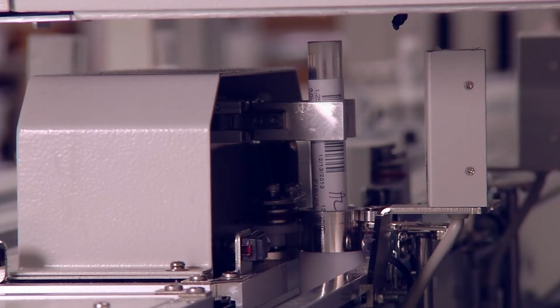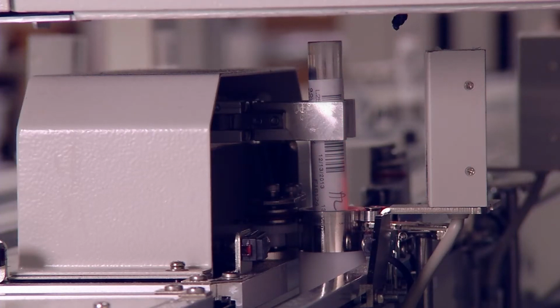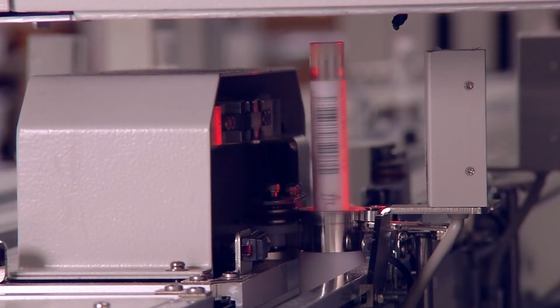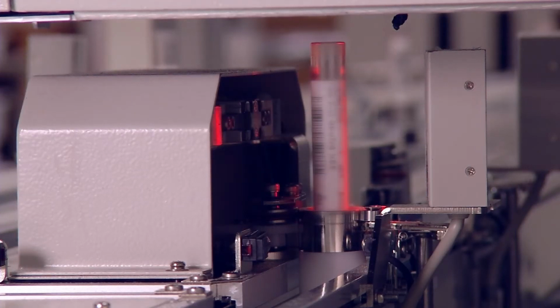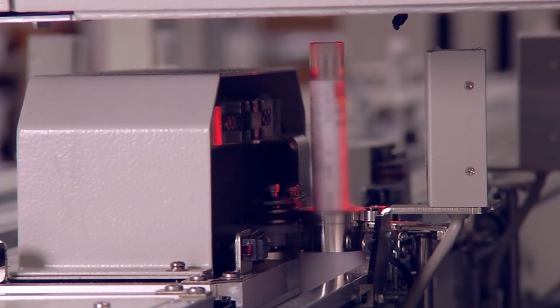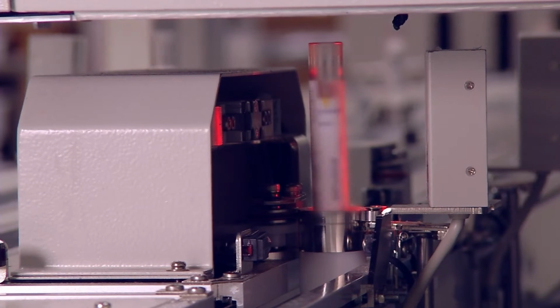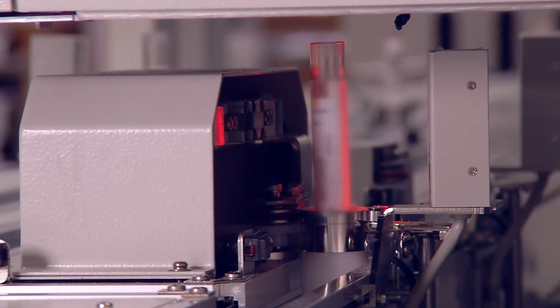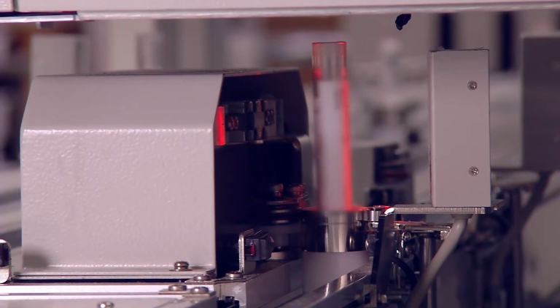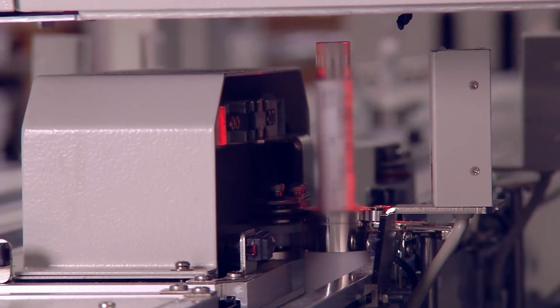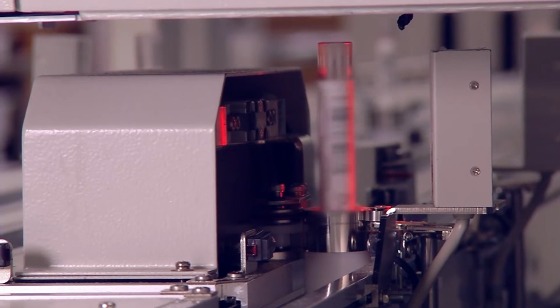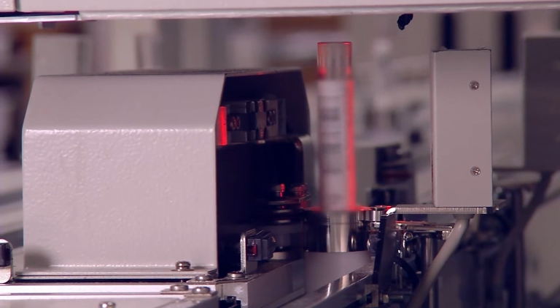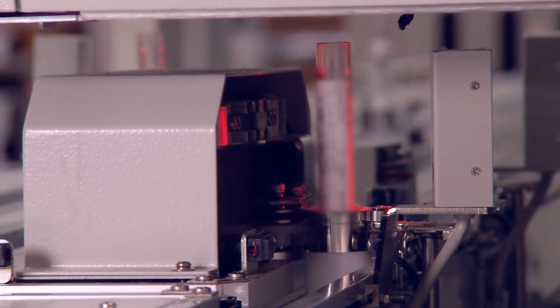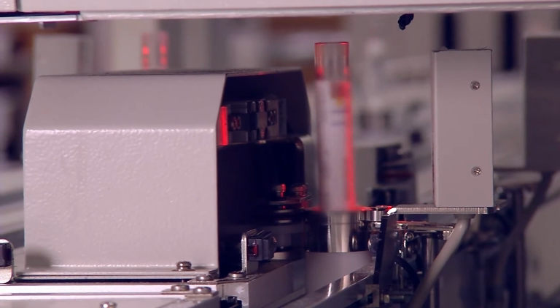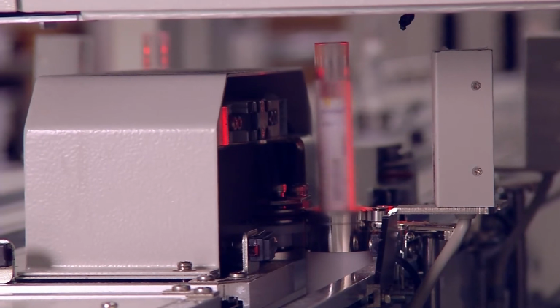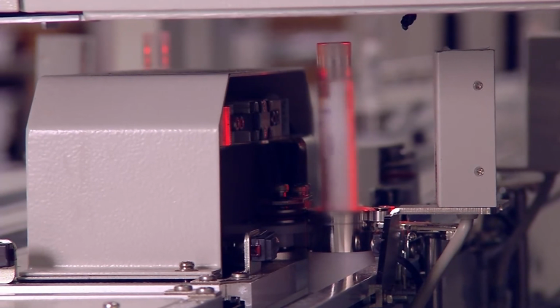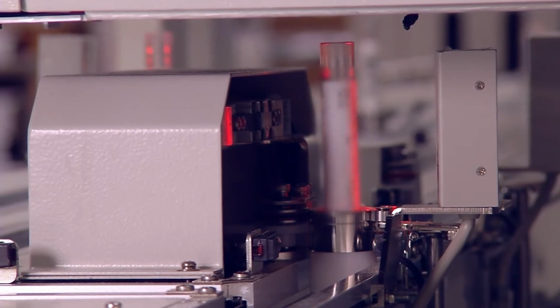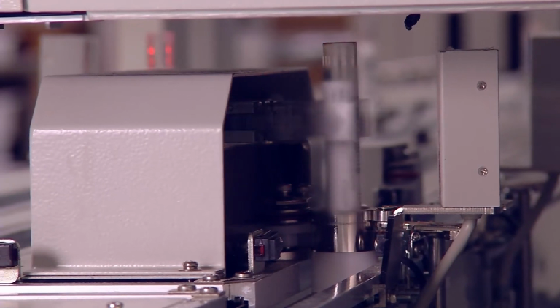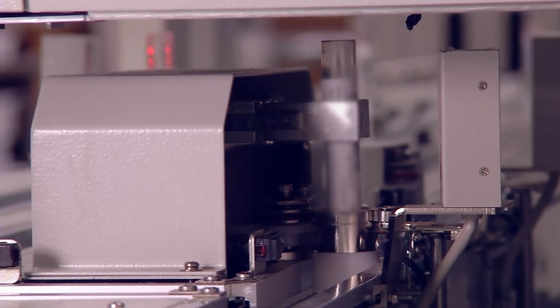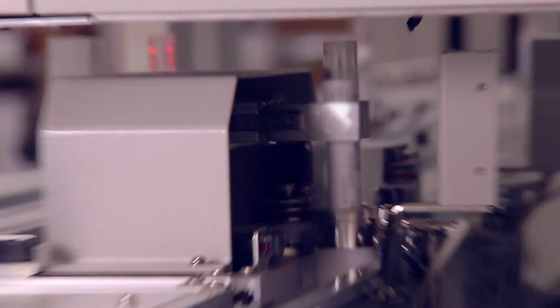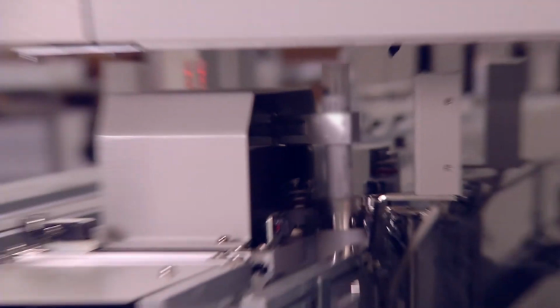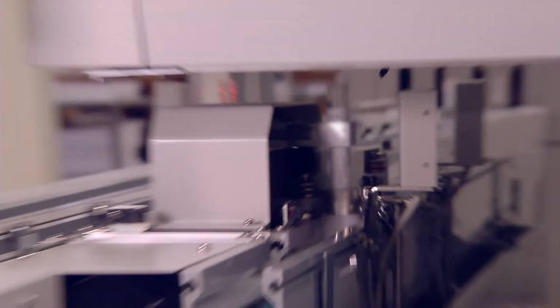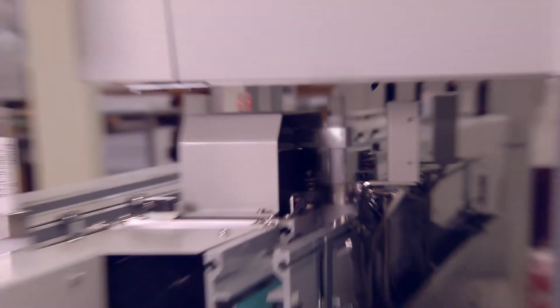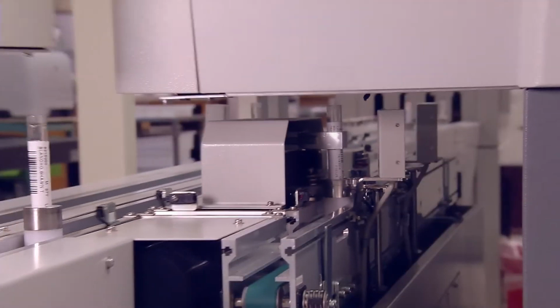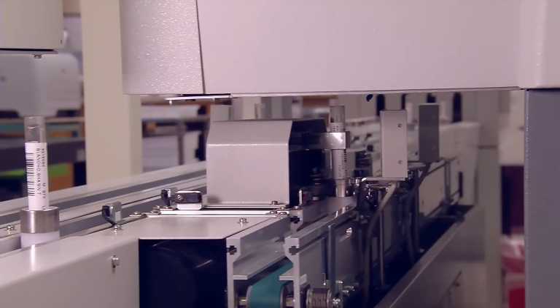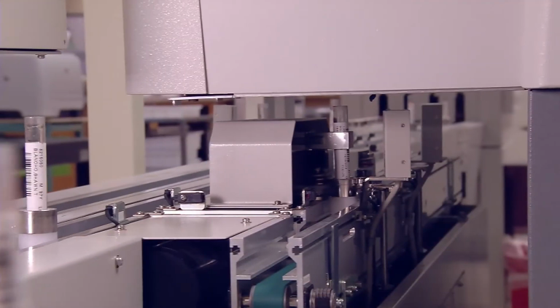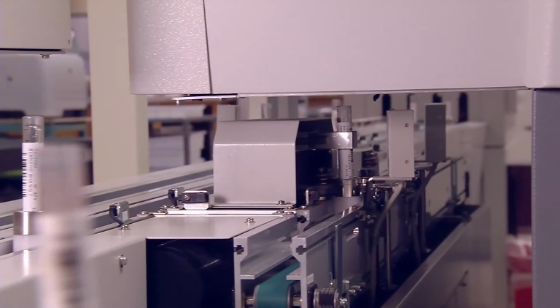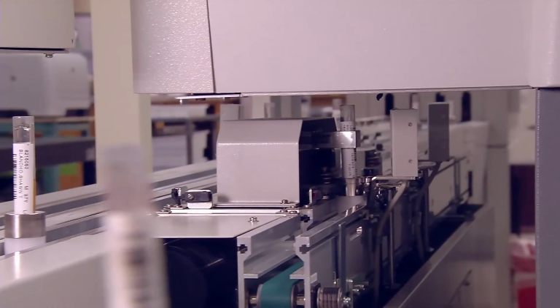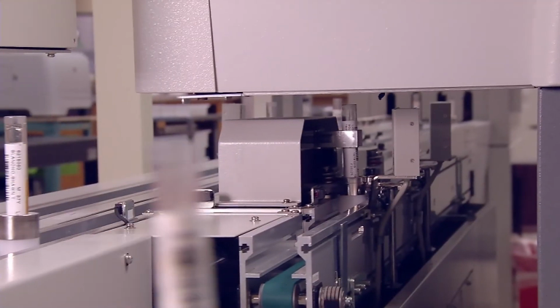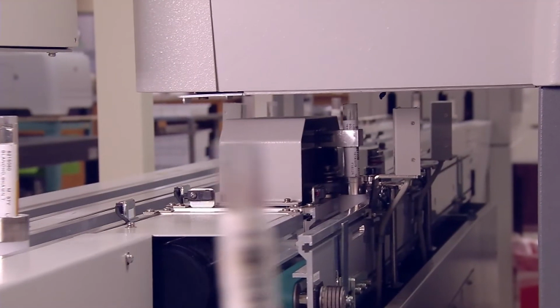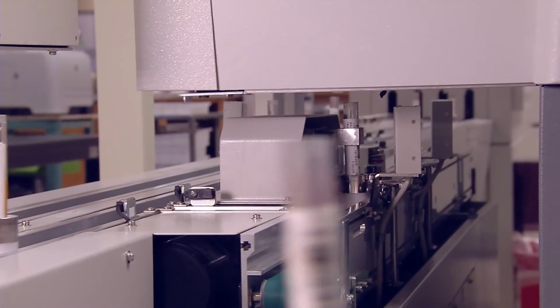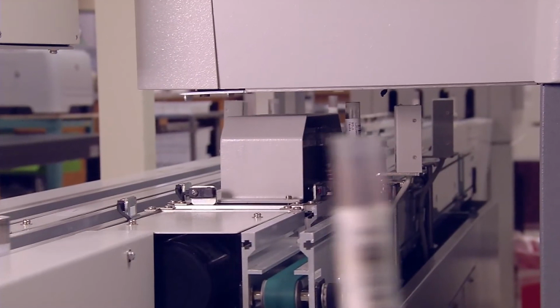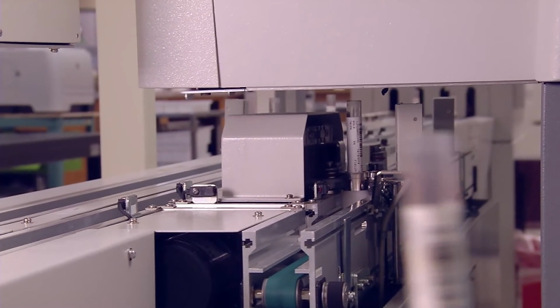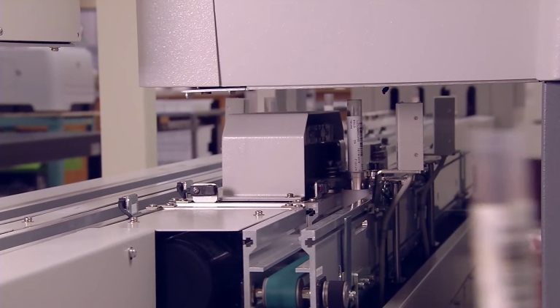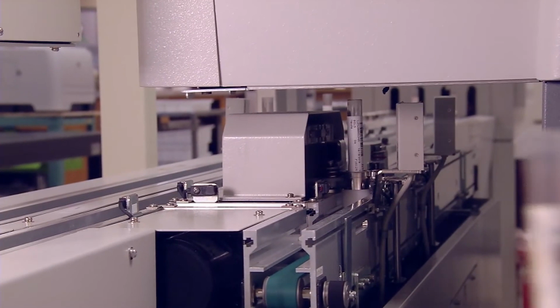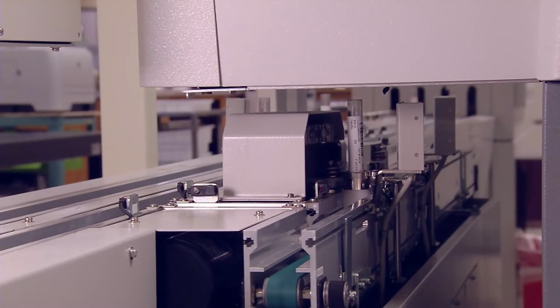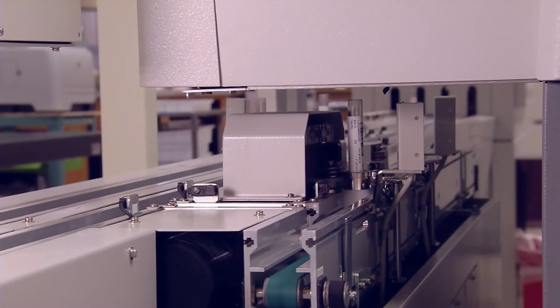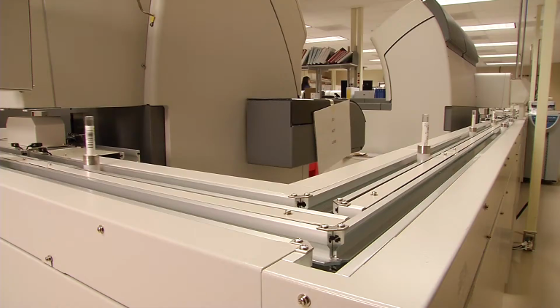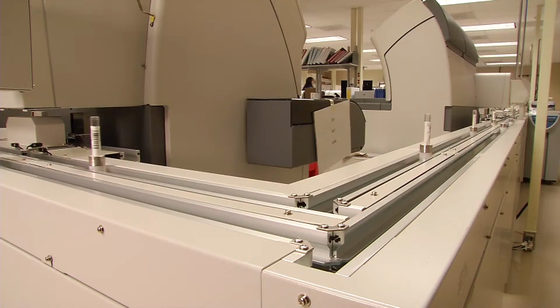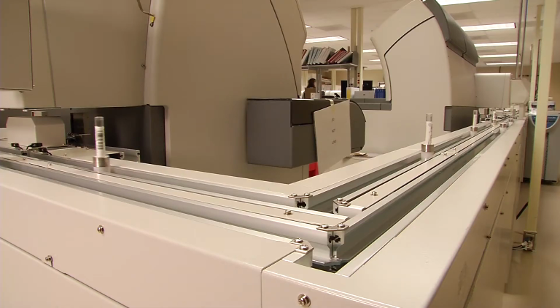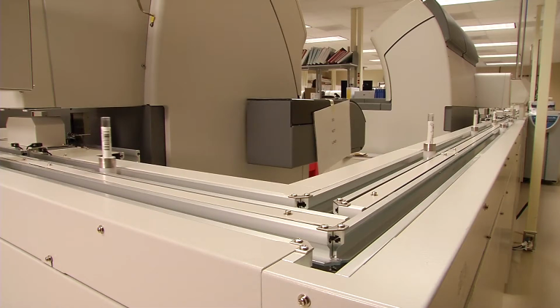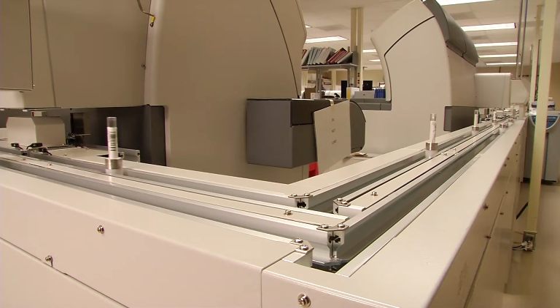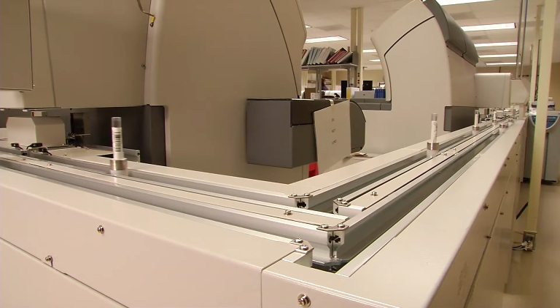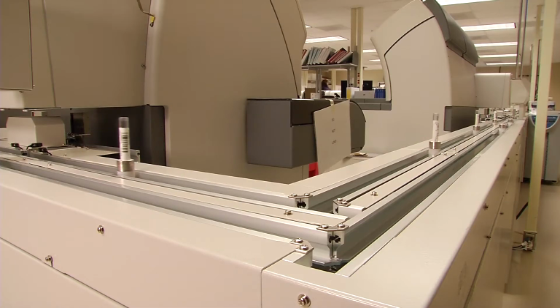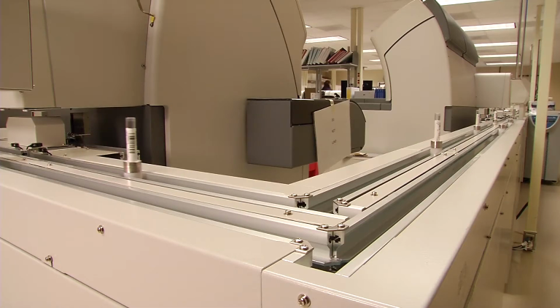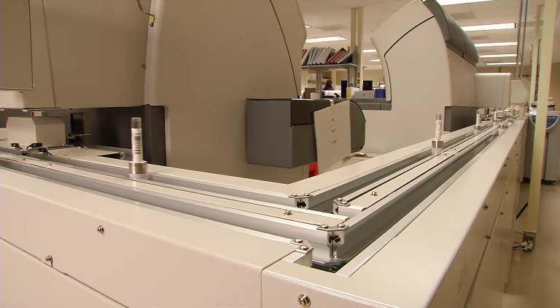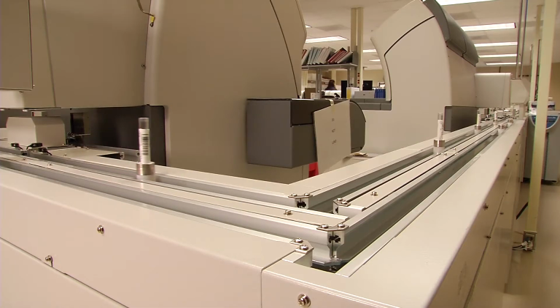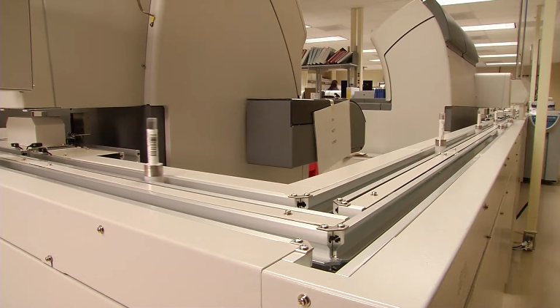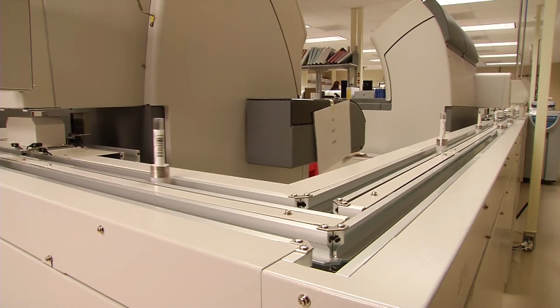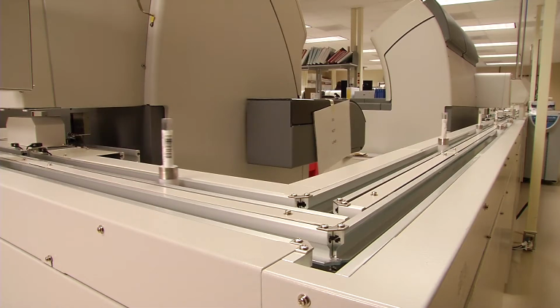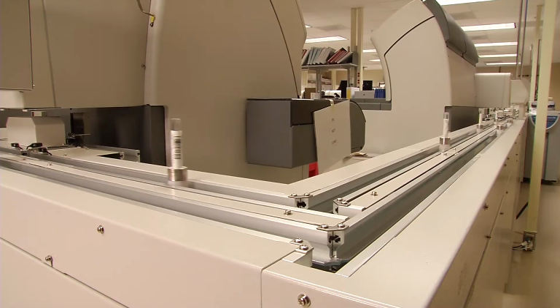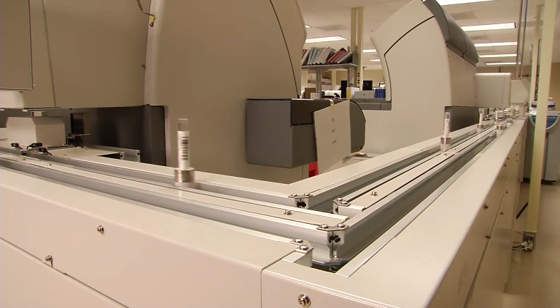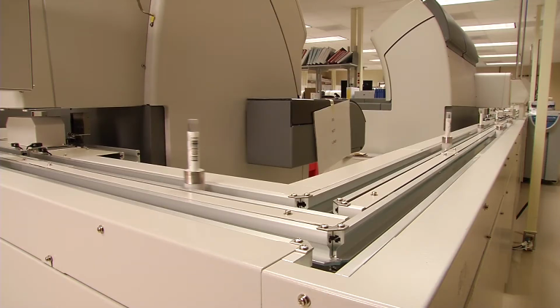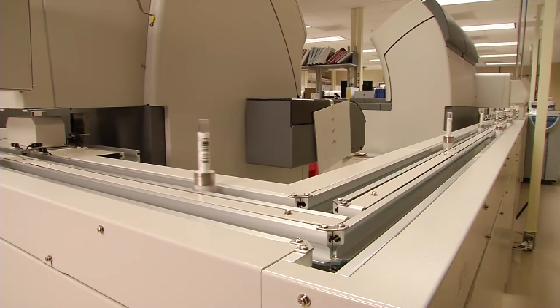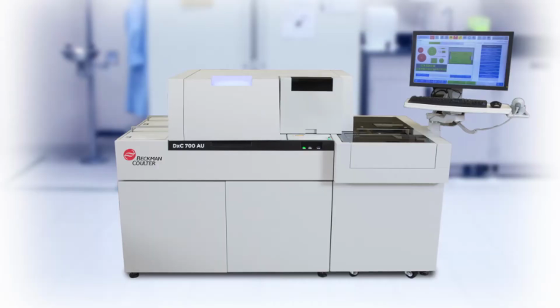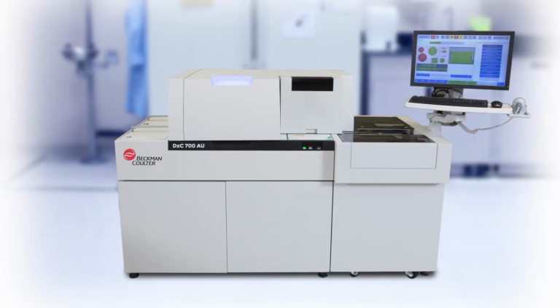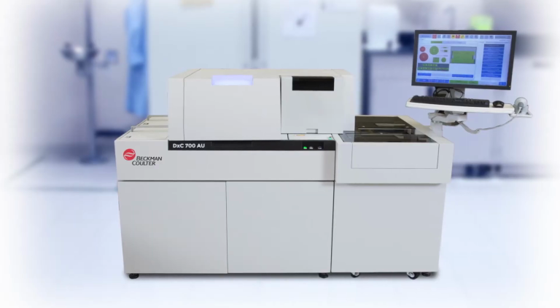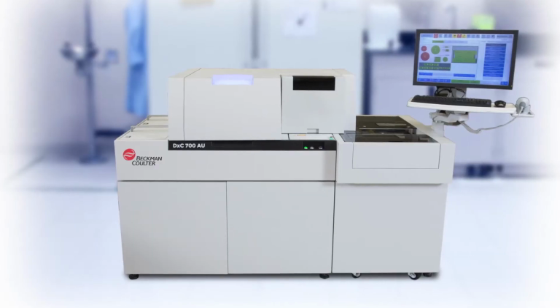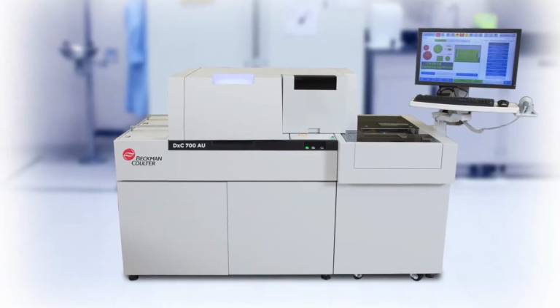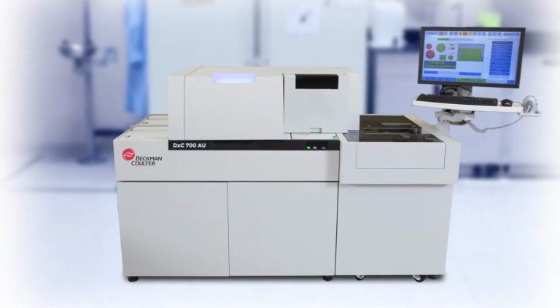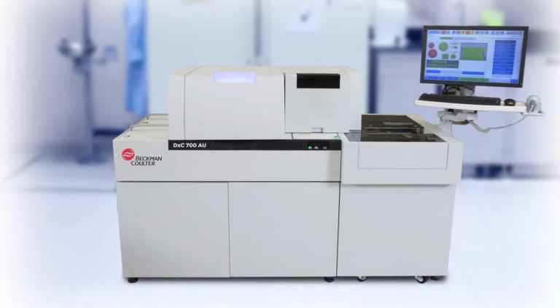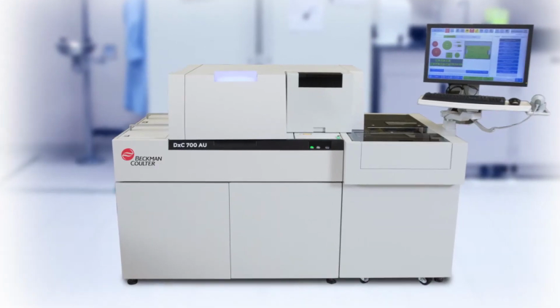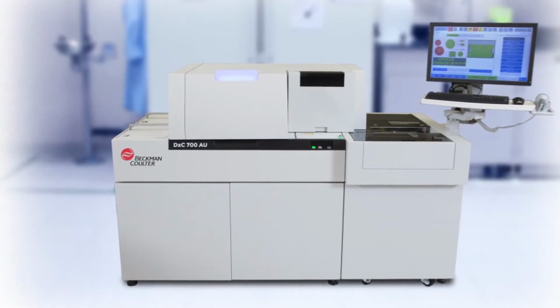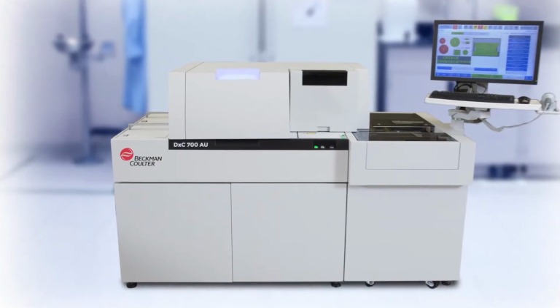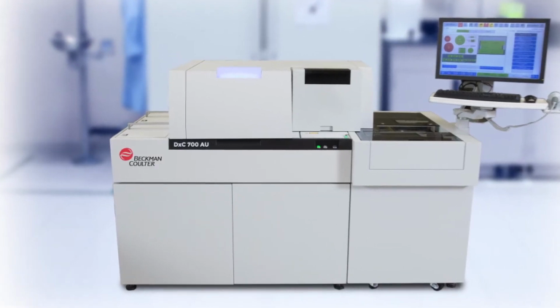Today's laboratories need more than just chemistry analyzers. They need total solutions, and Beckman-Coulter delivers.